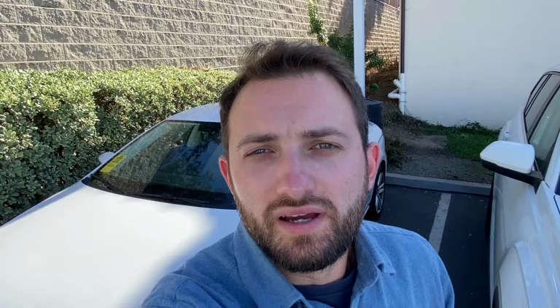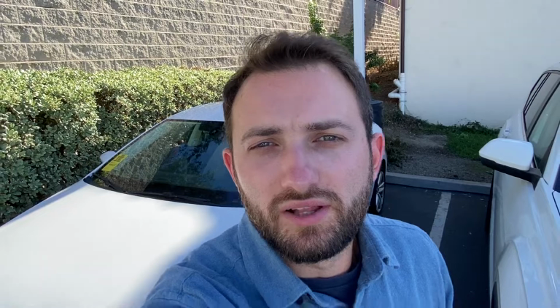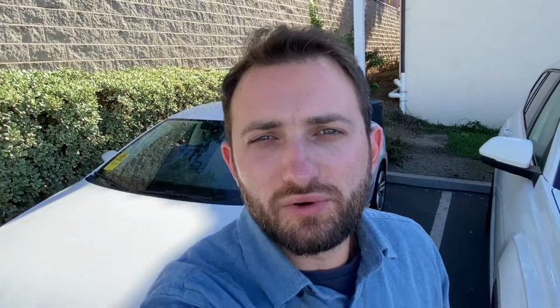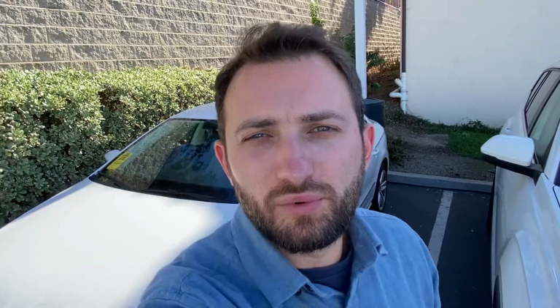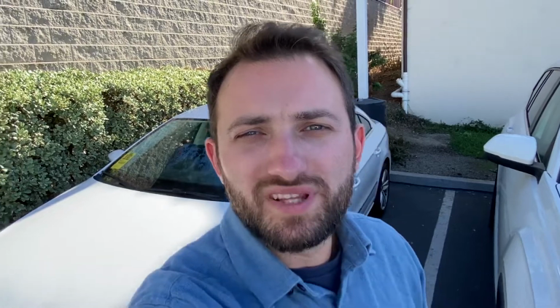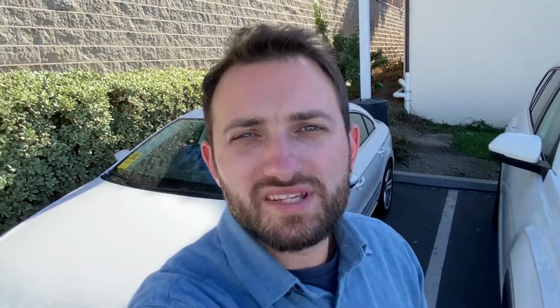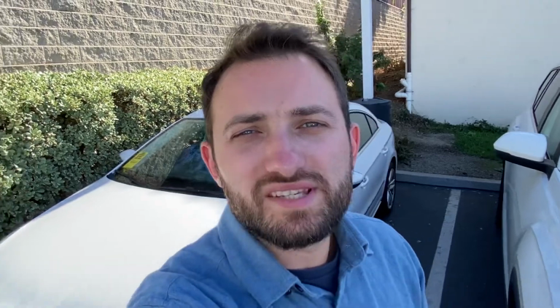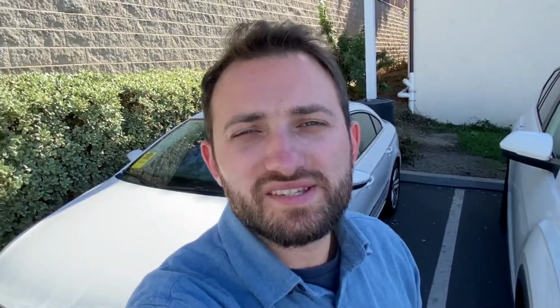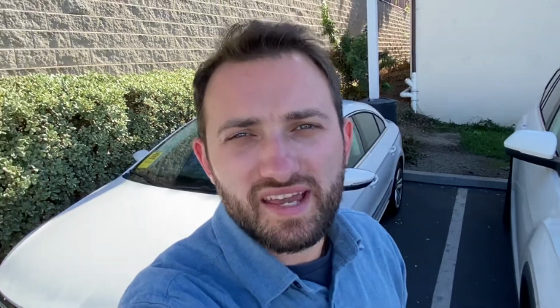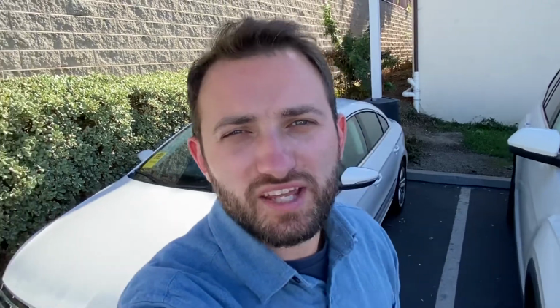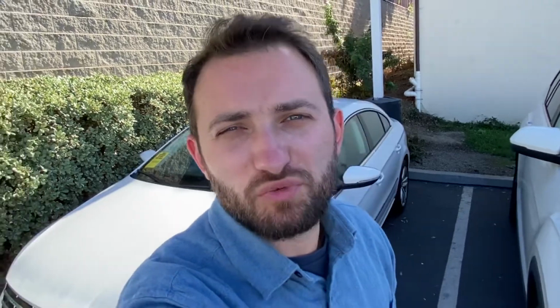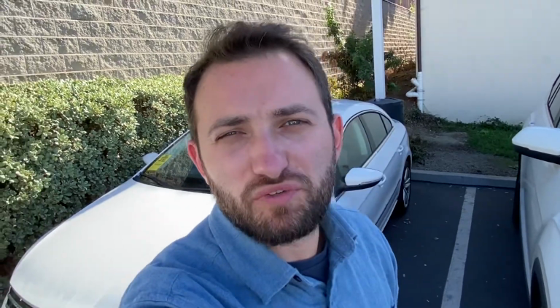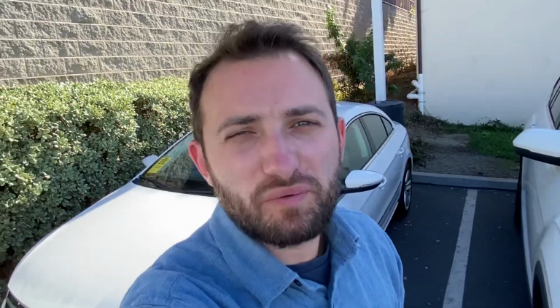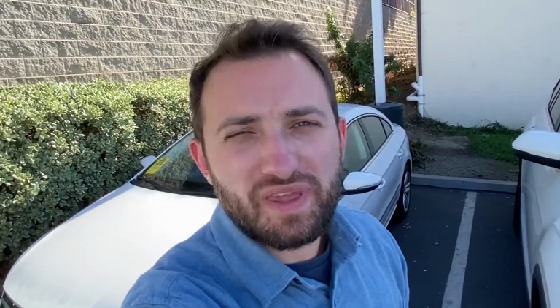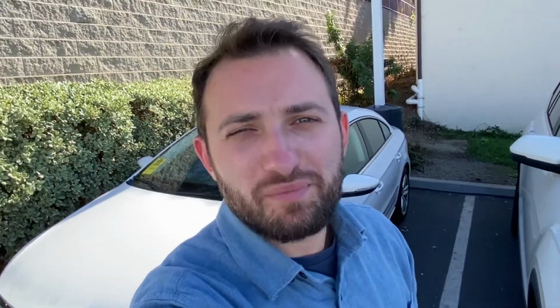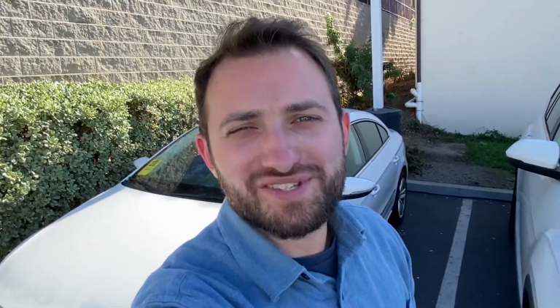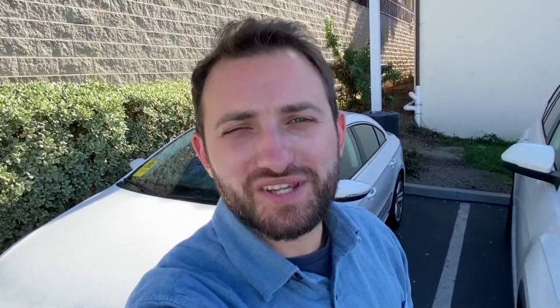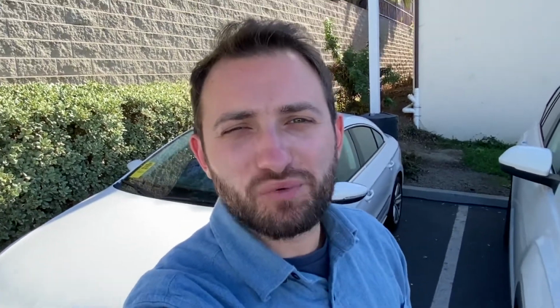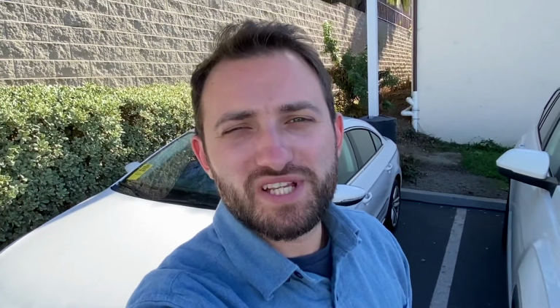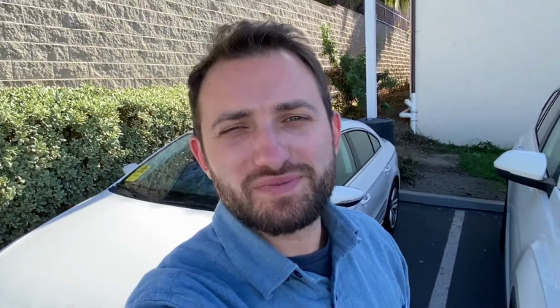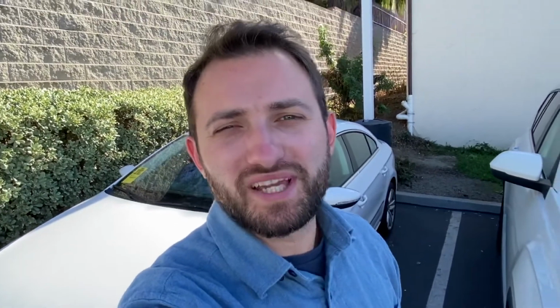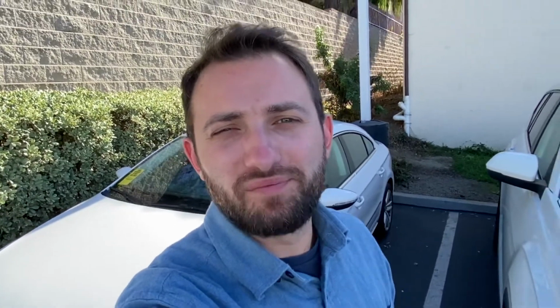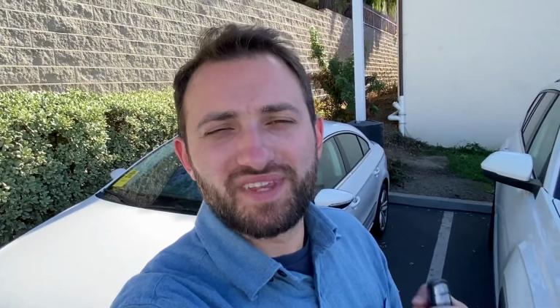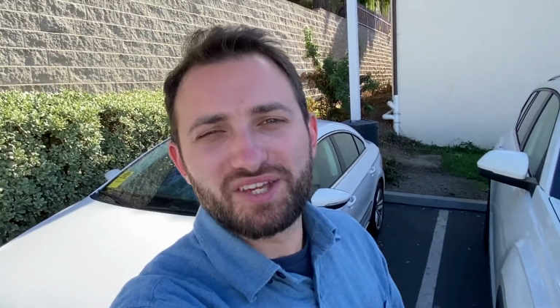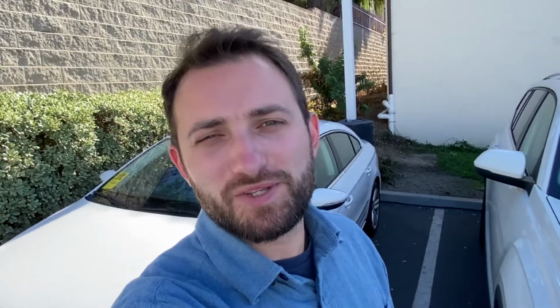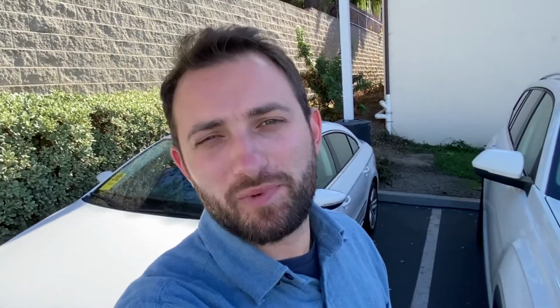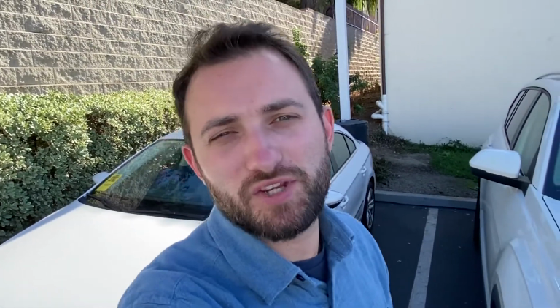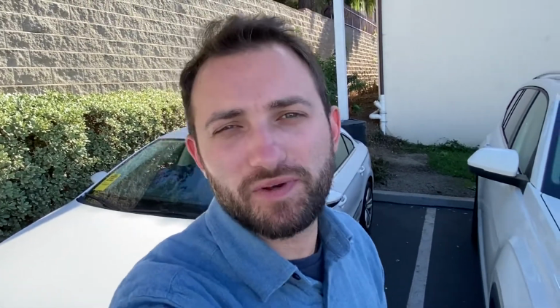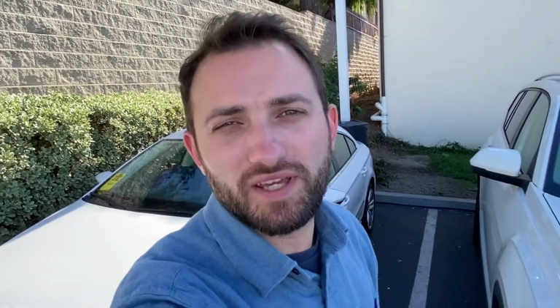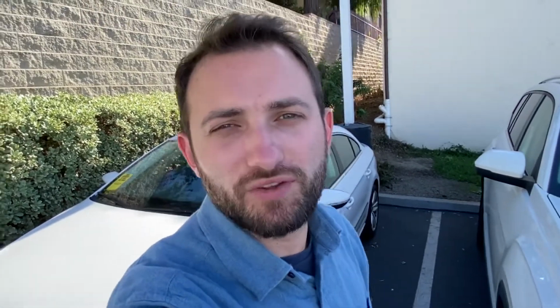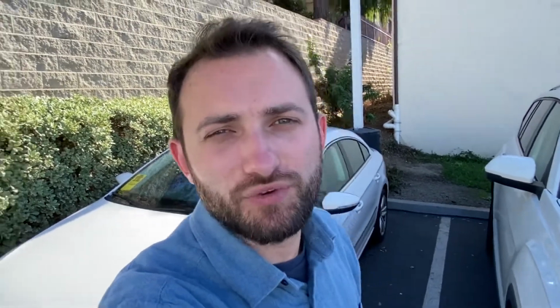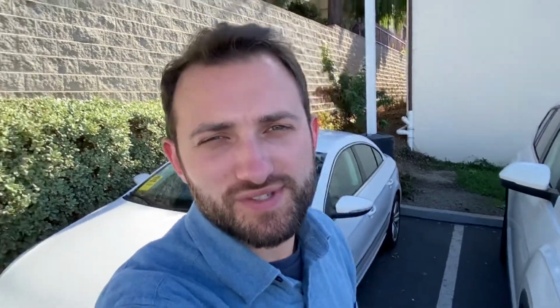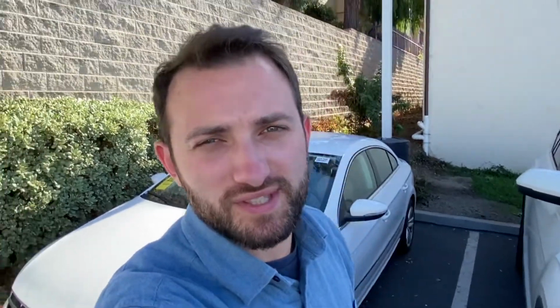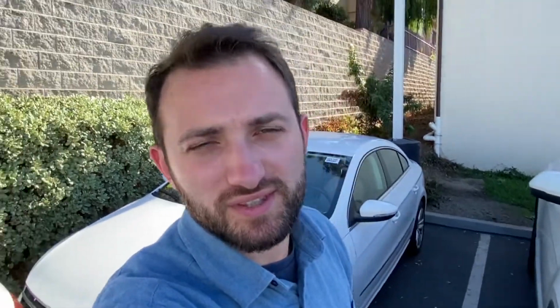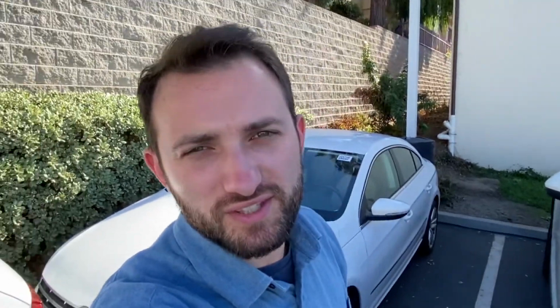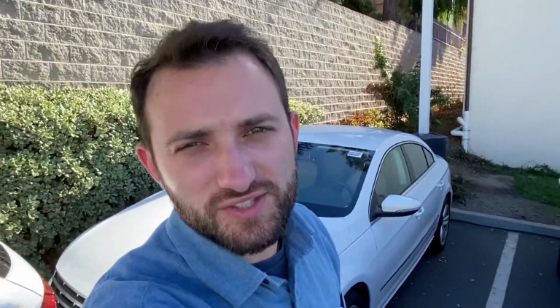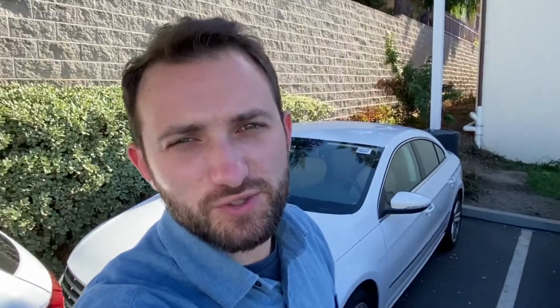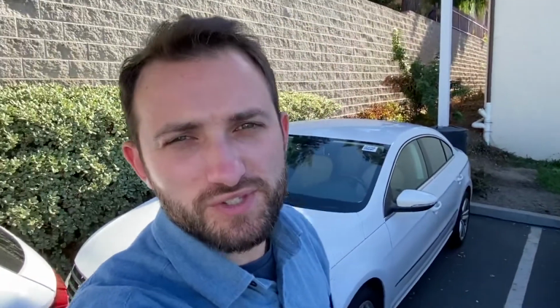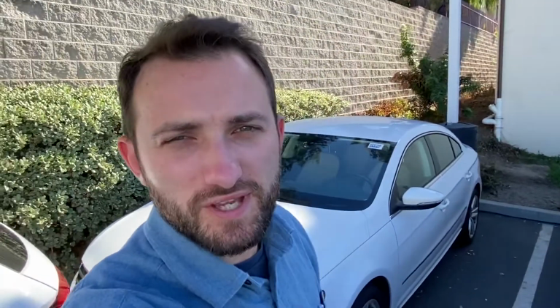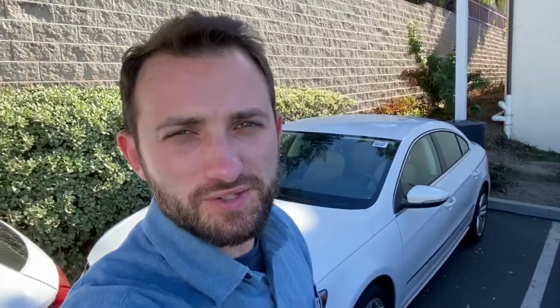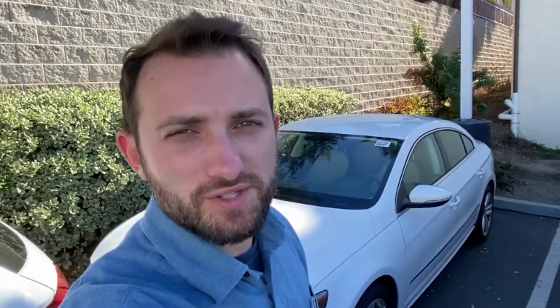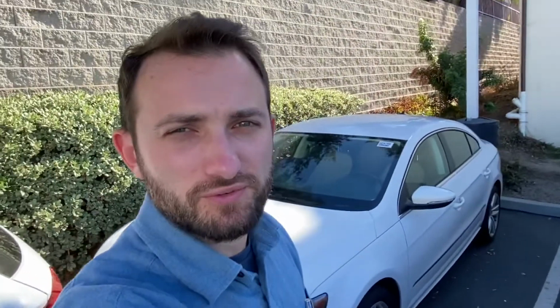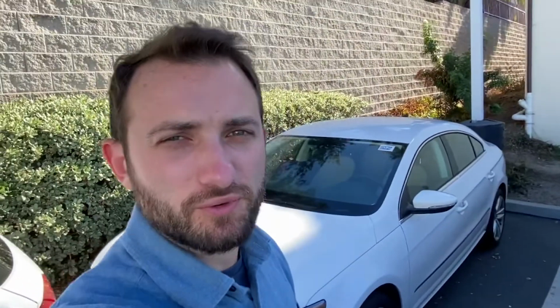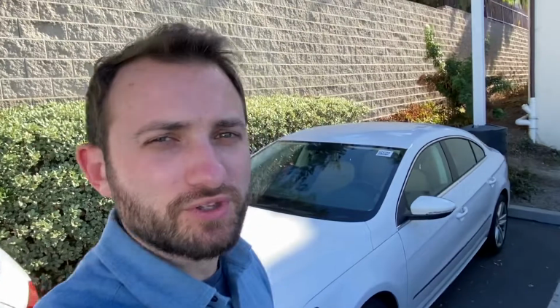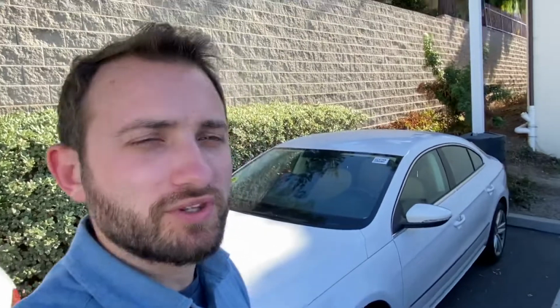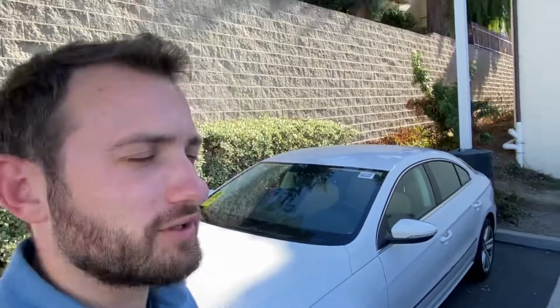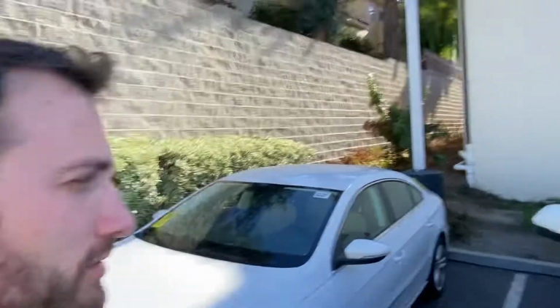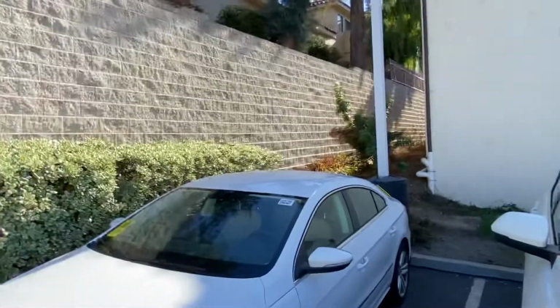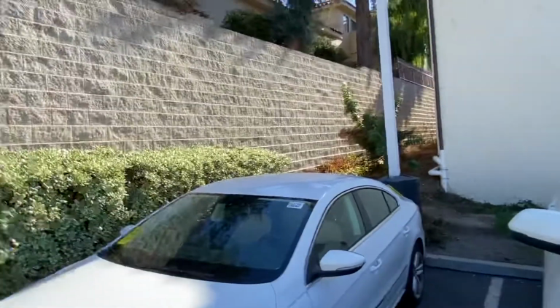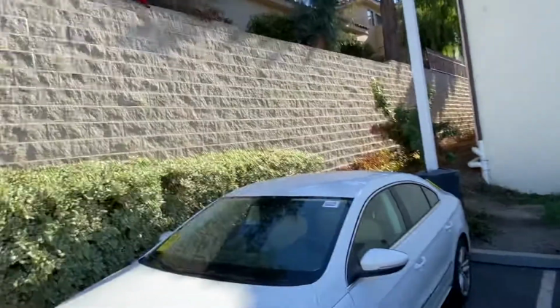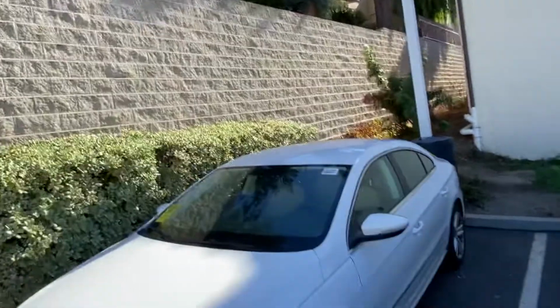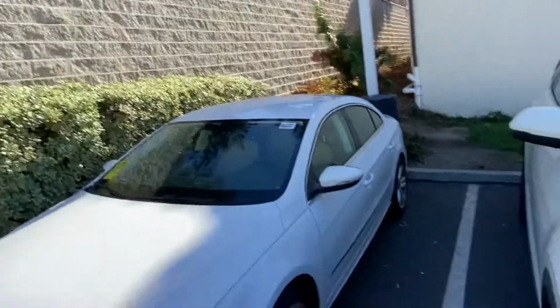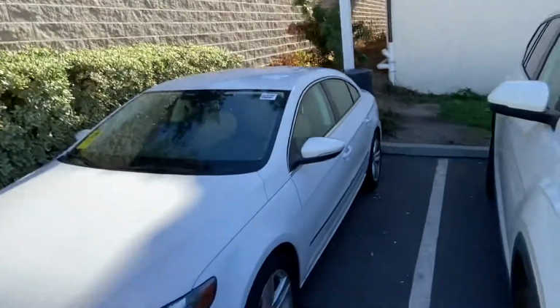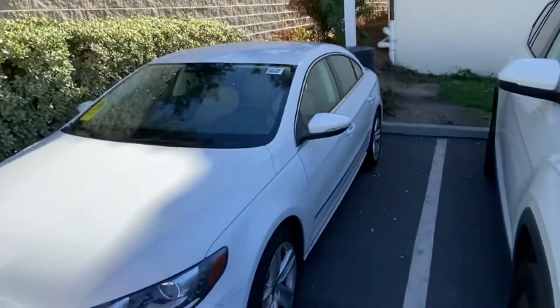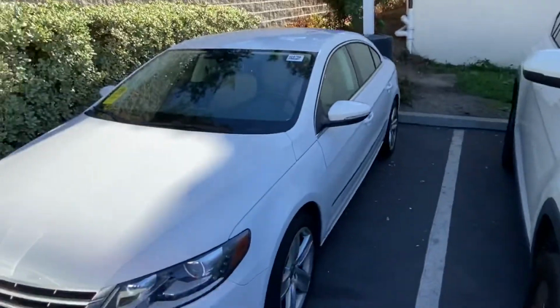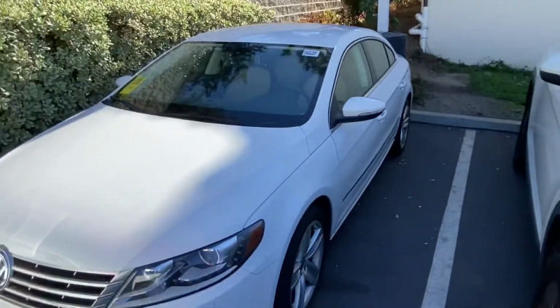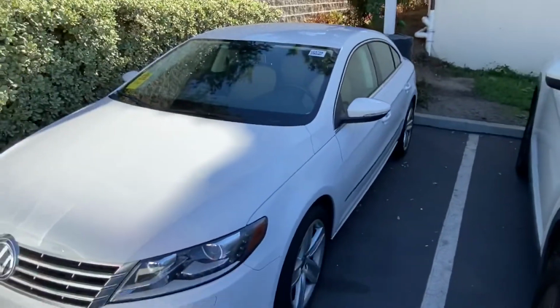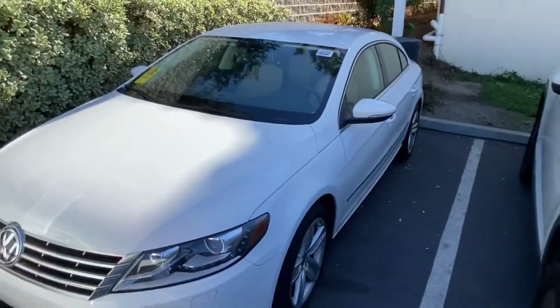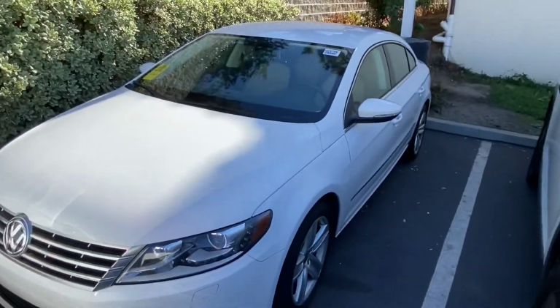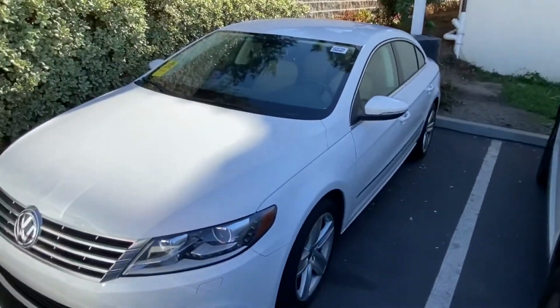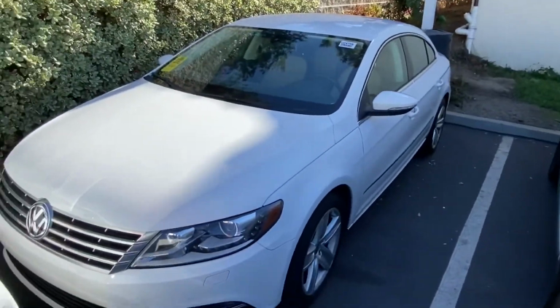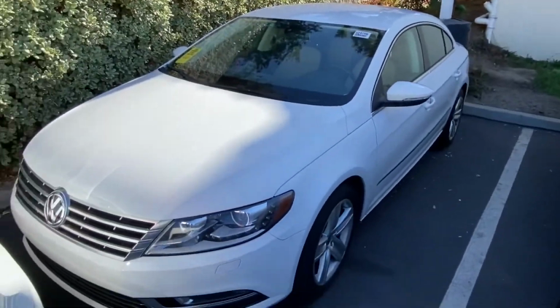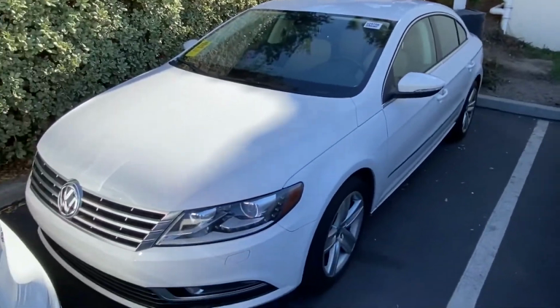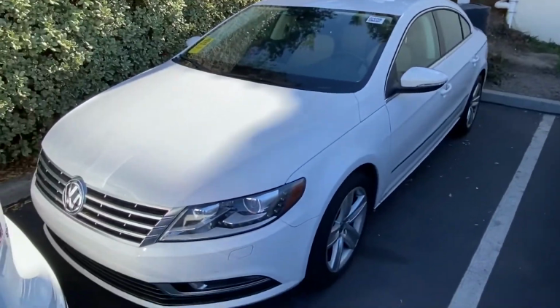Hello, Ruby! This is Edward from Capistrano Volkswagen. Thank you so much for your interest in this 2014 Volkswagen CC.